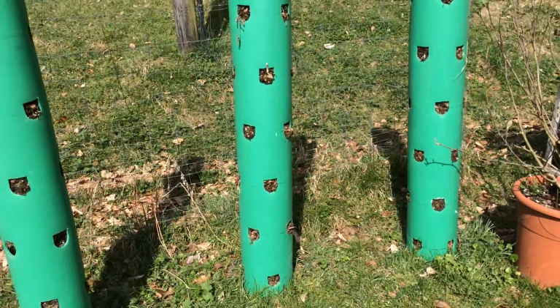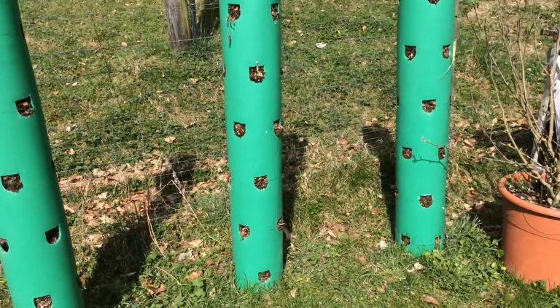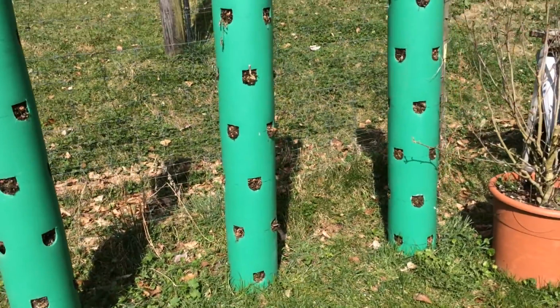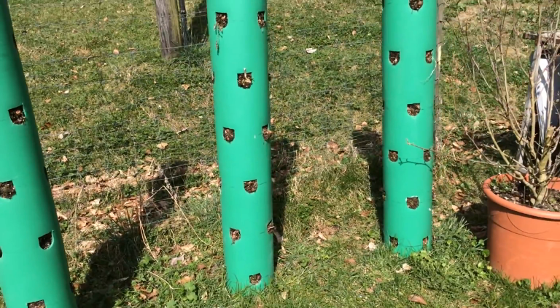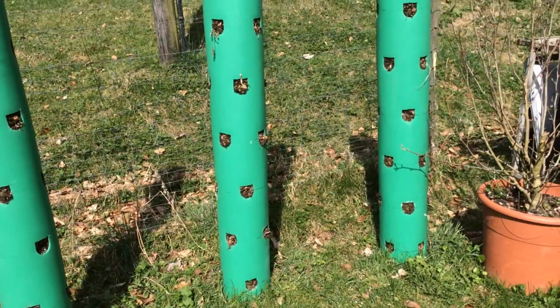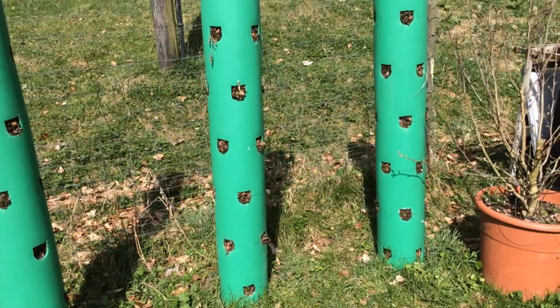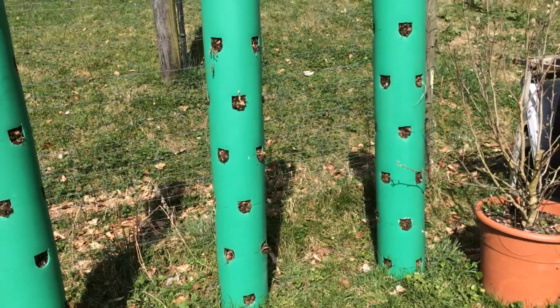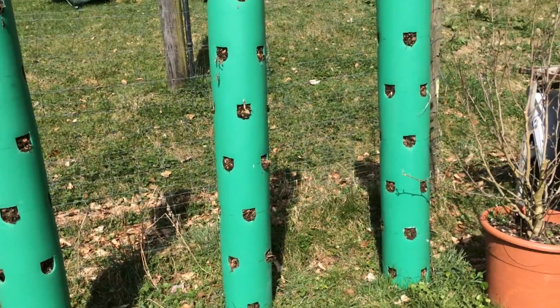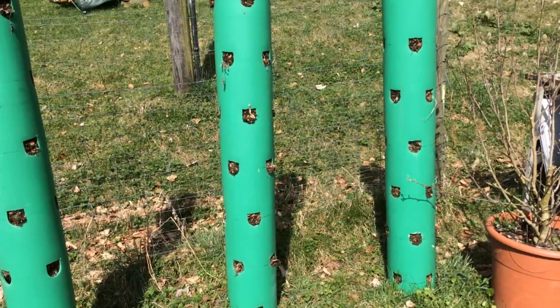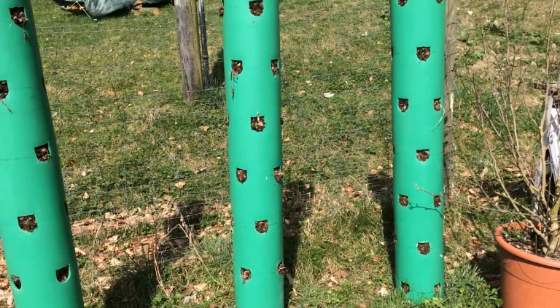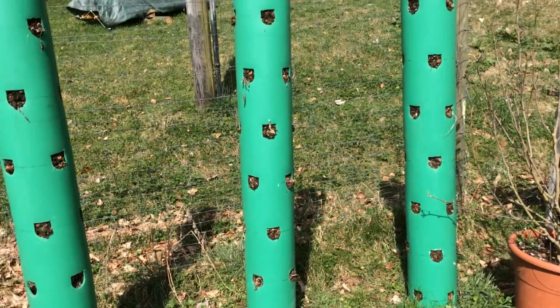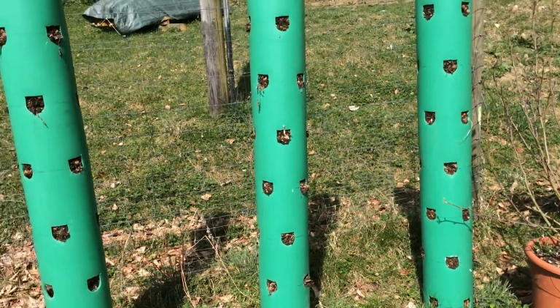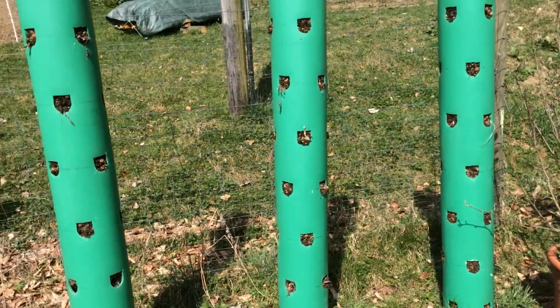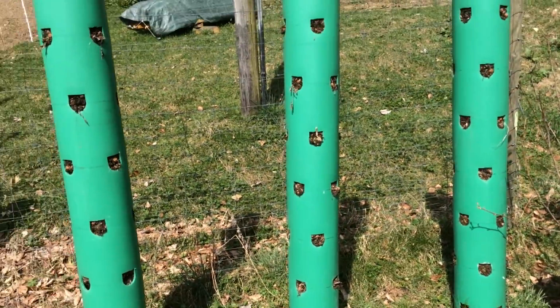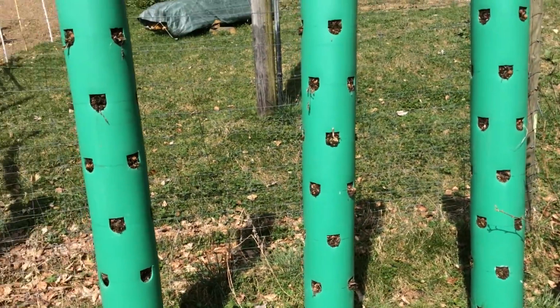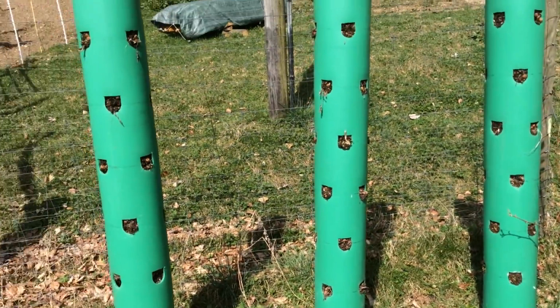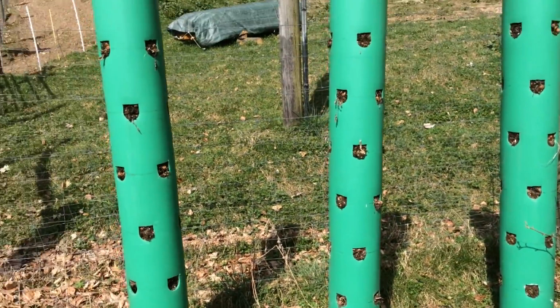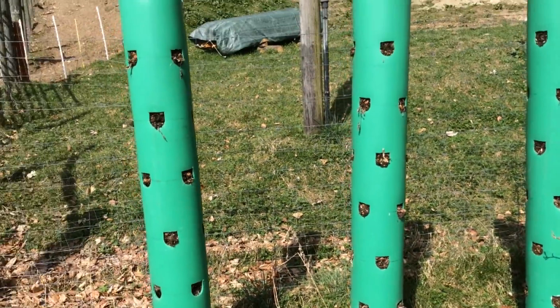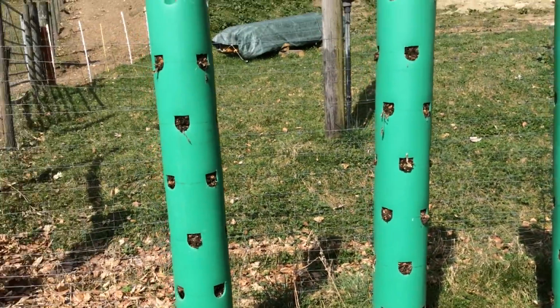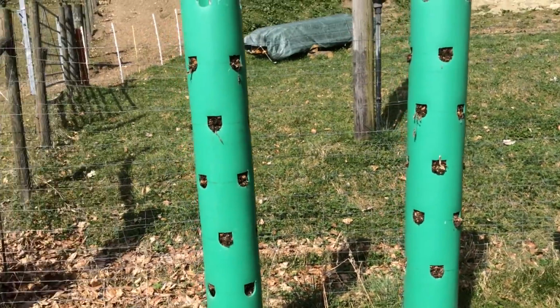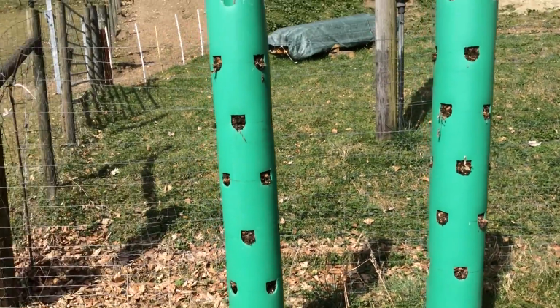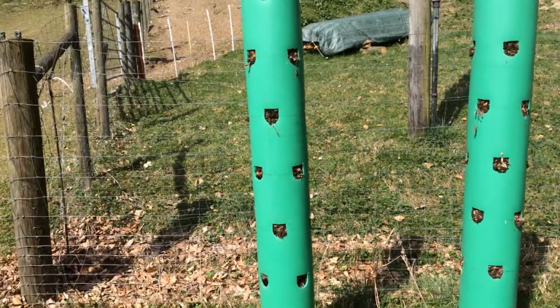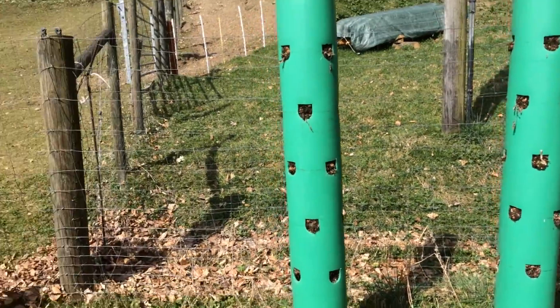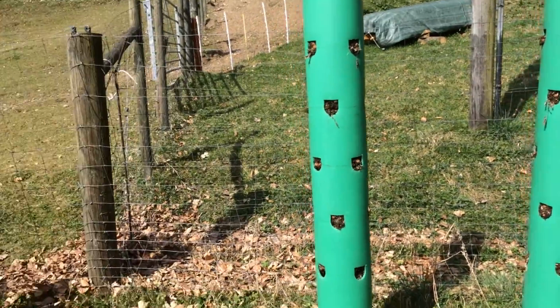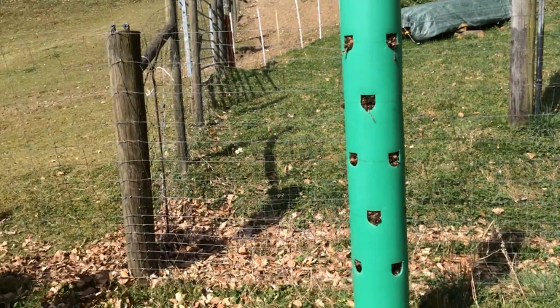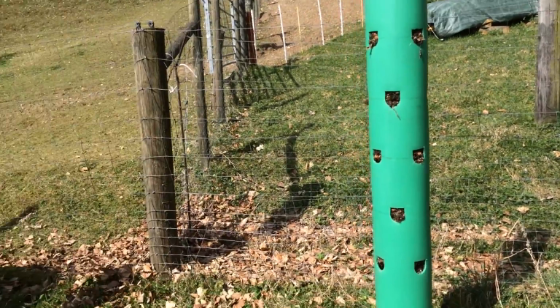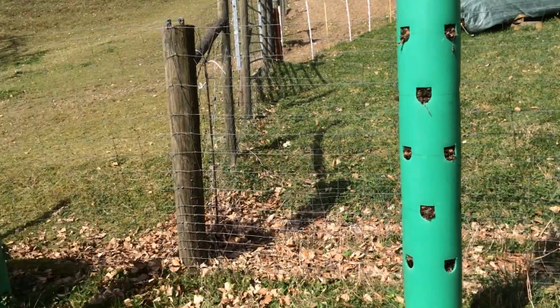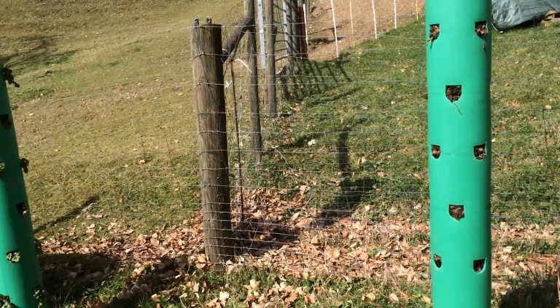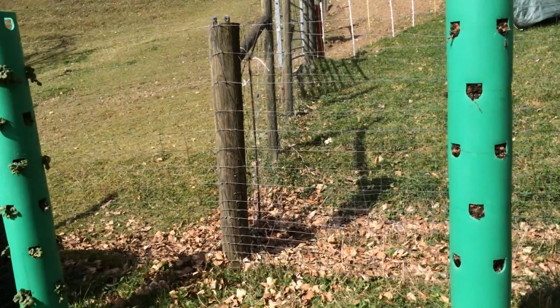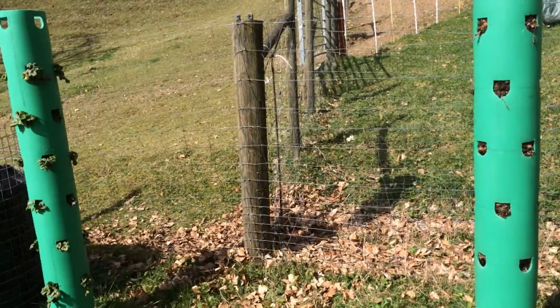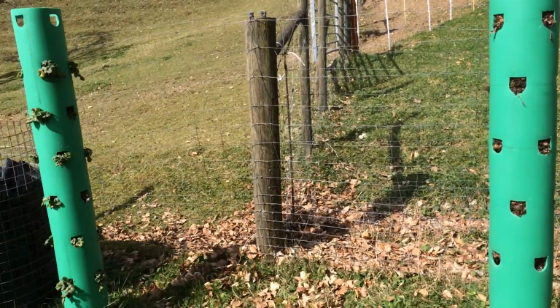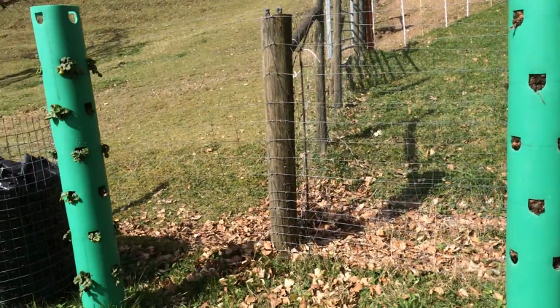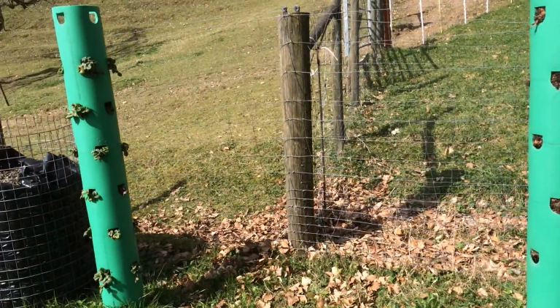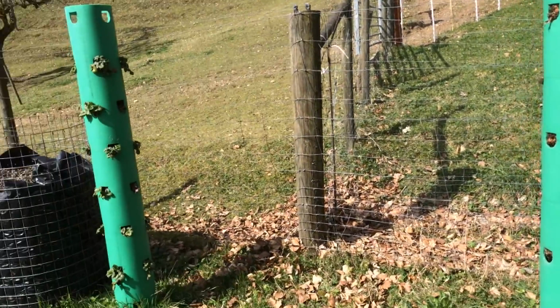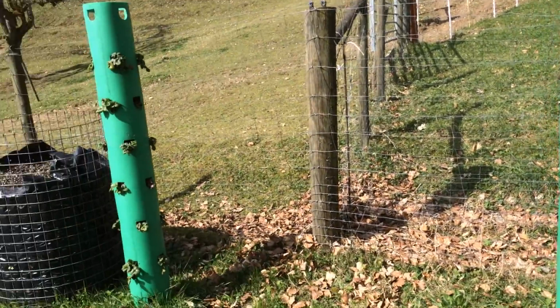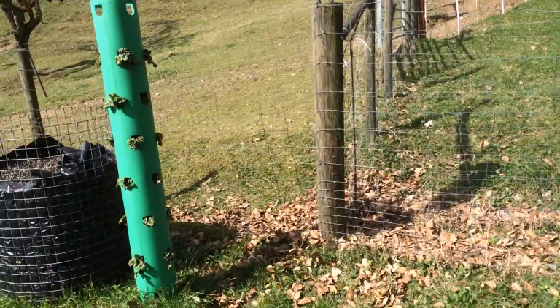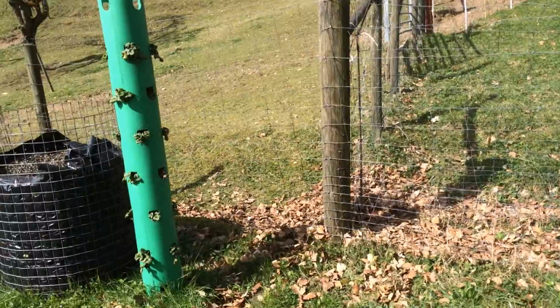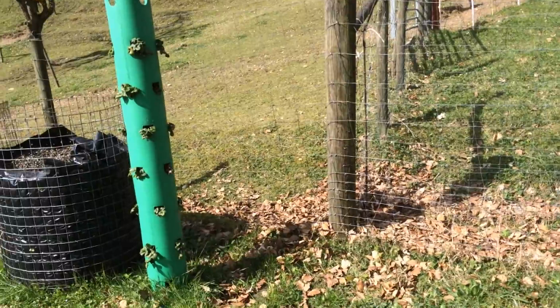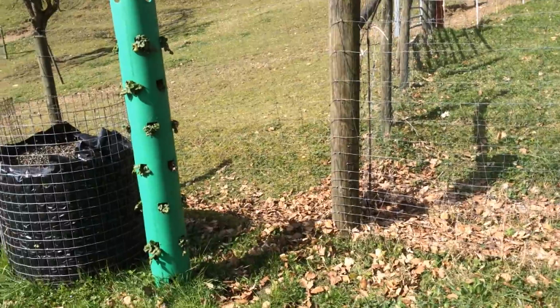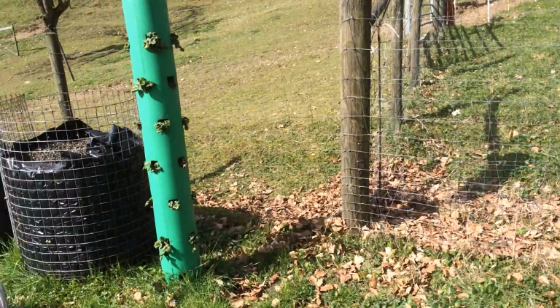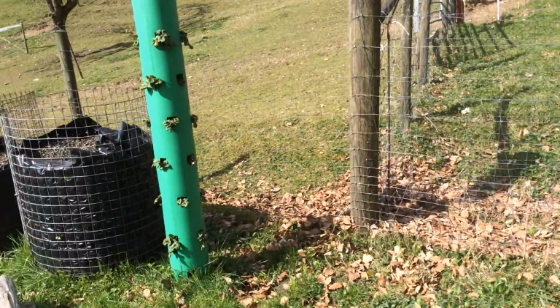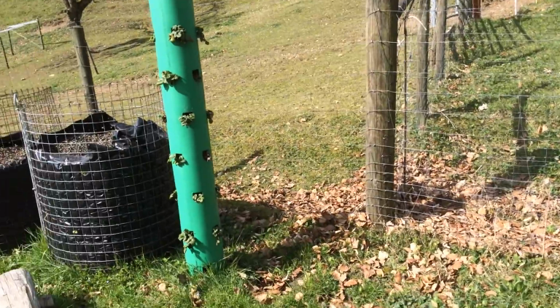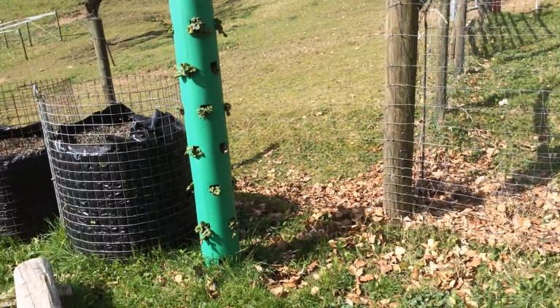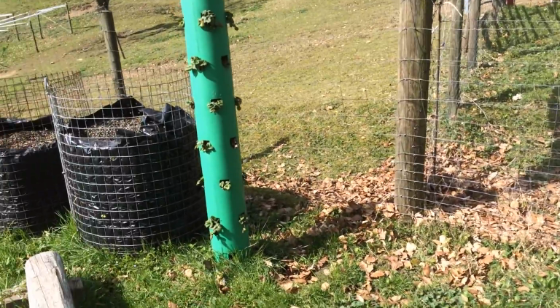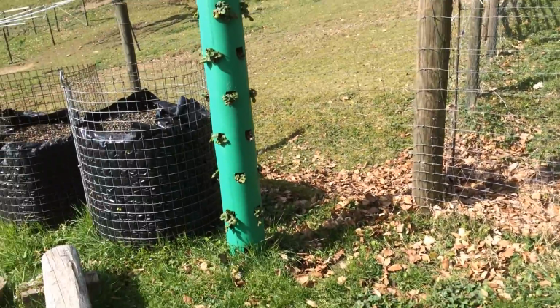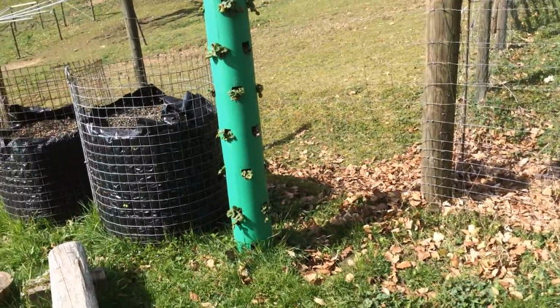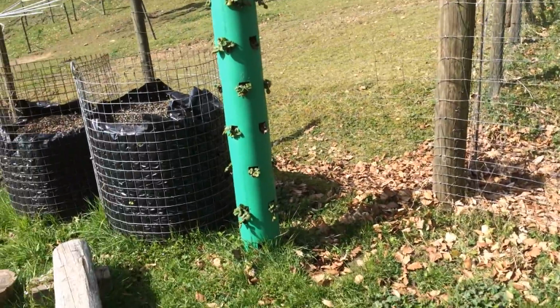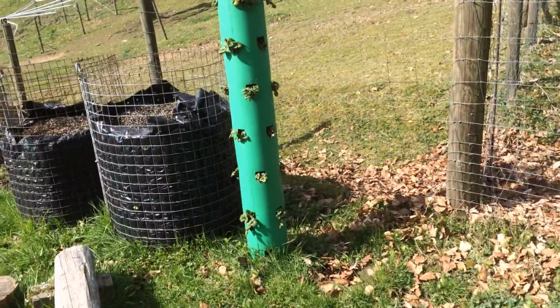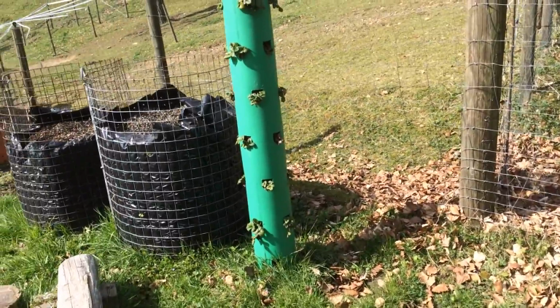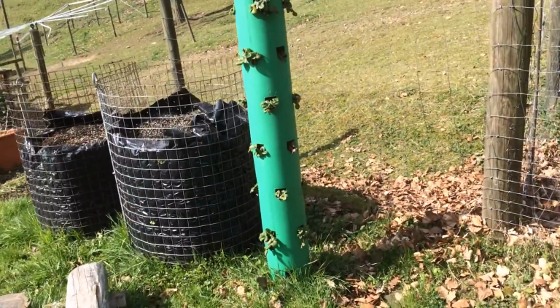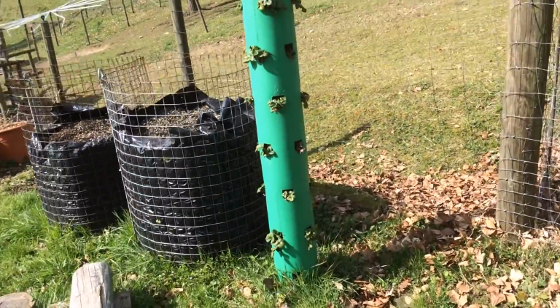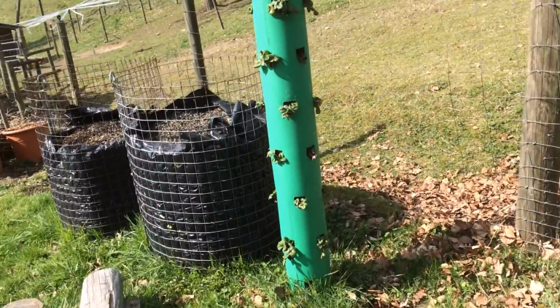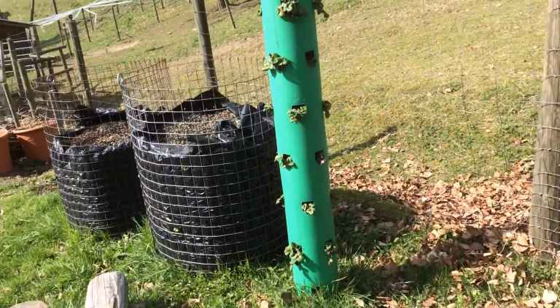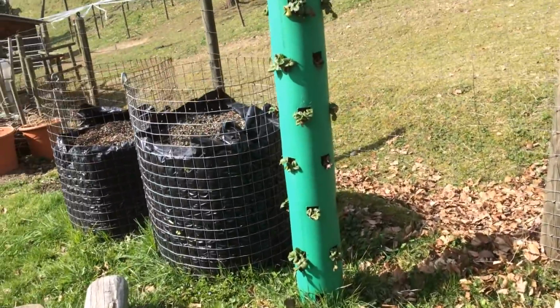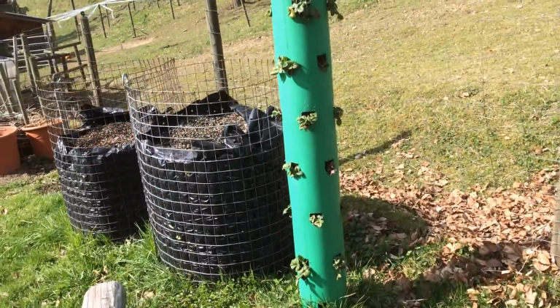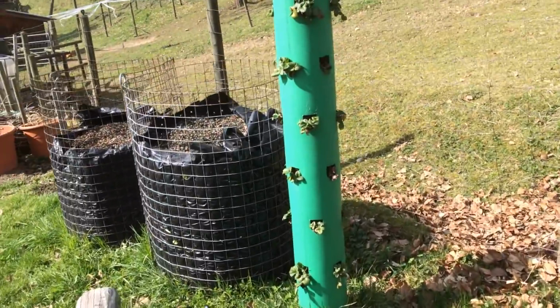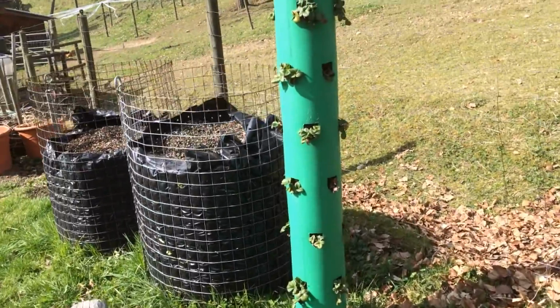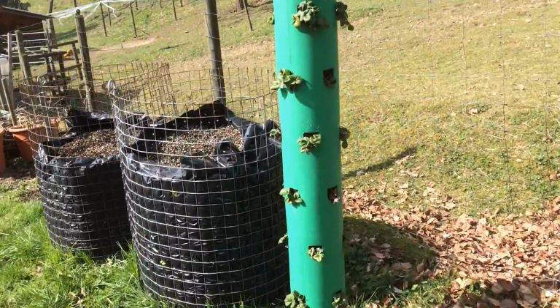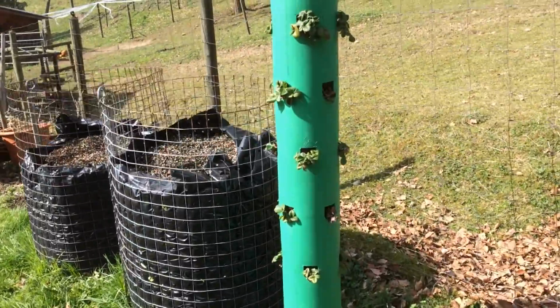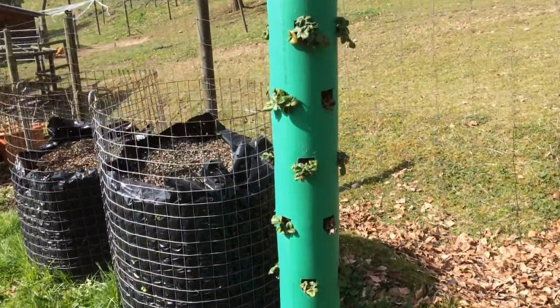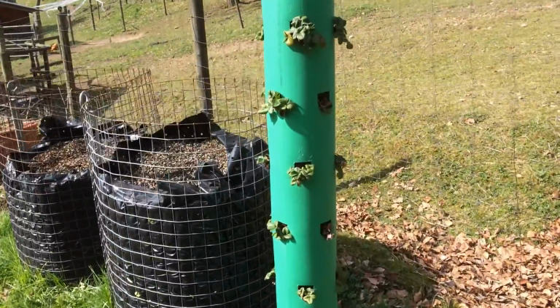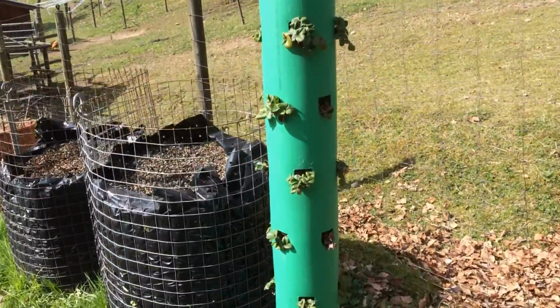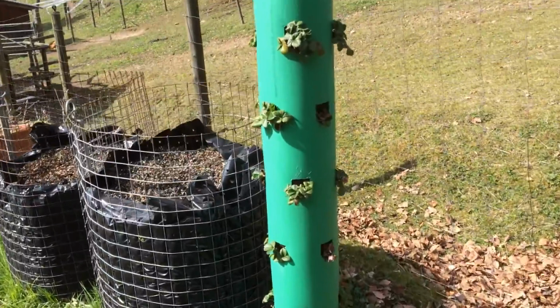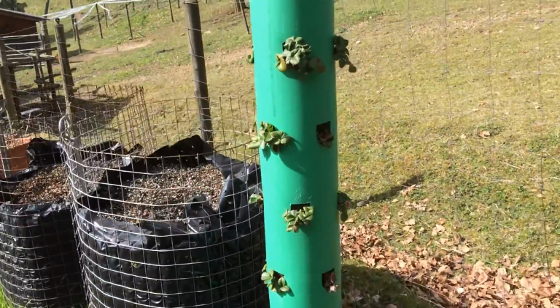Grew a shitload of salads. They looked really beautiful. Had a lot of customers coming by asking for them — sold a fair few. This one's already planted out with strawberries, as you can see.